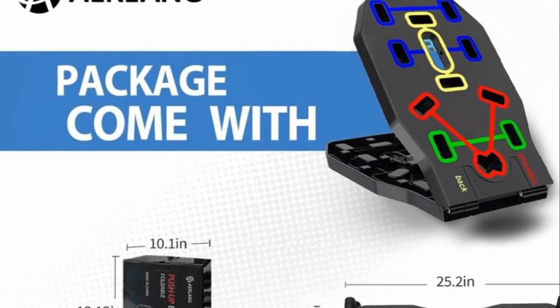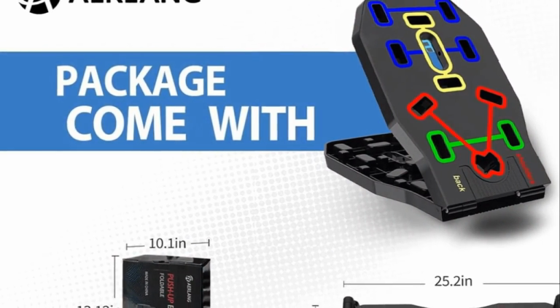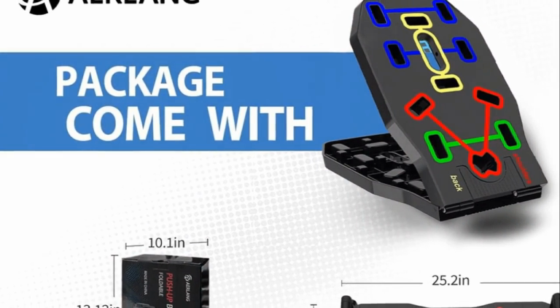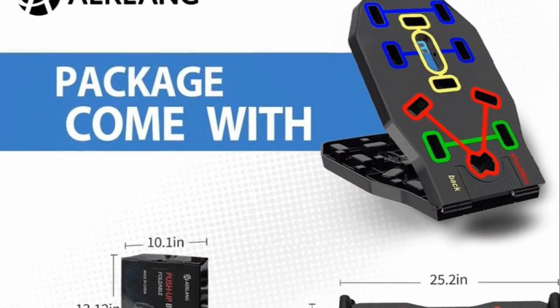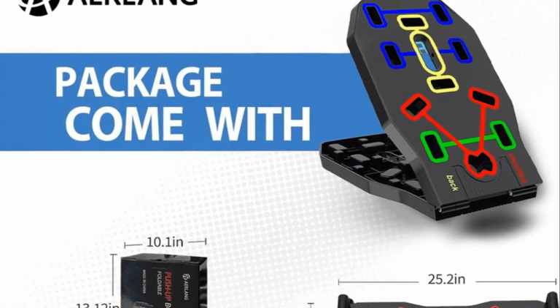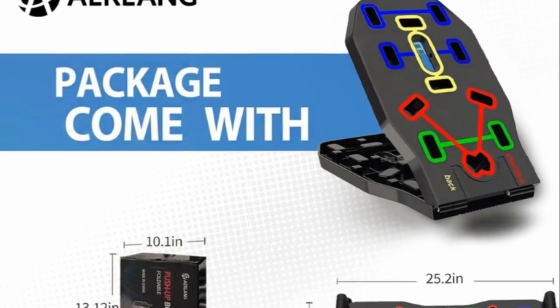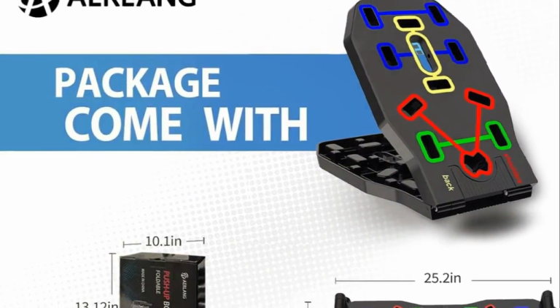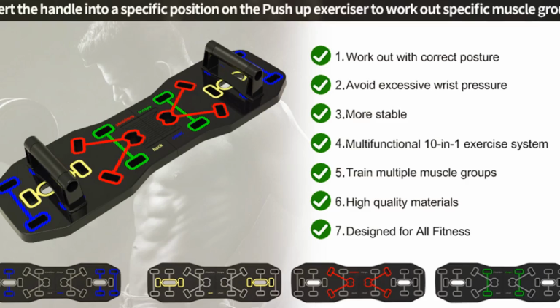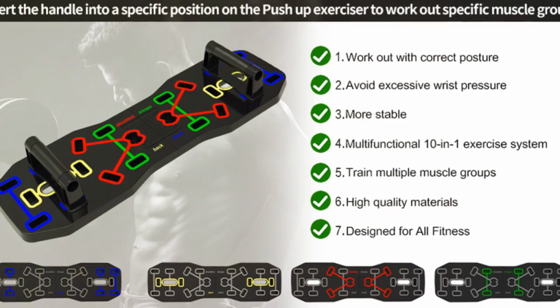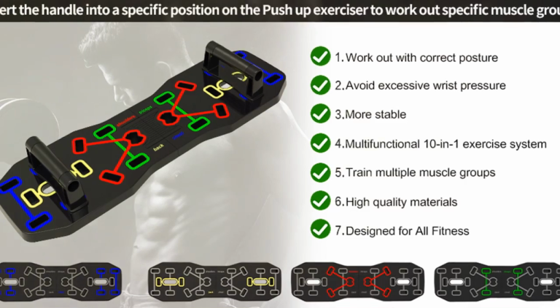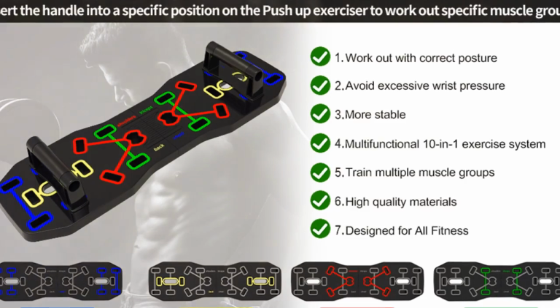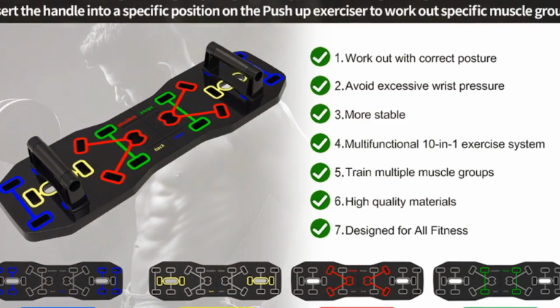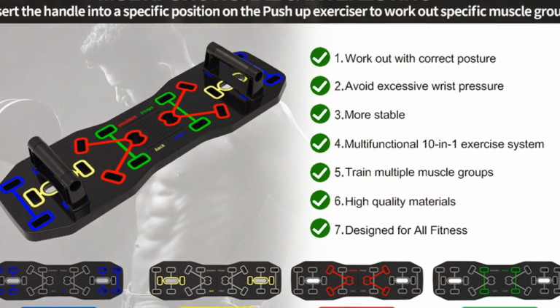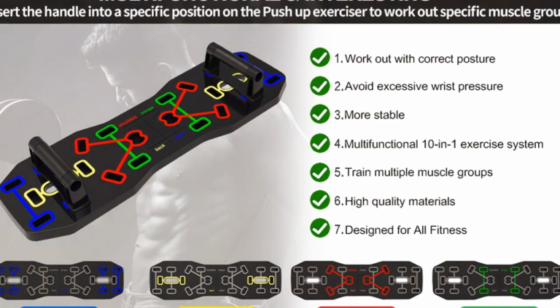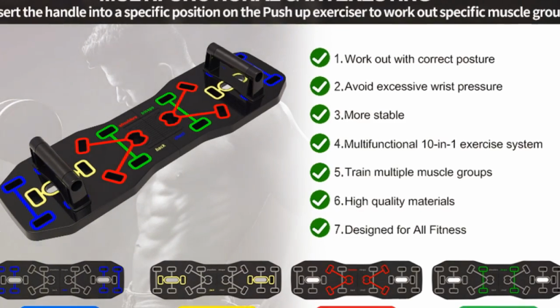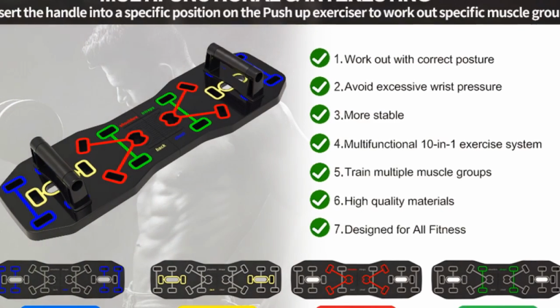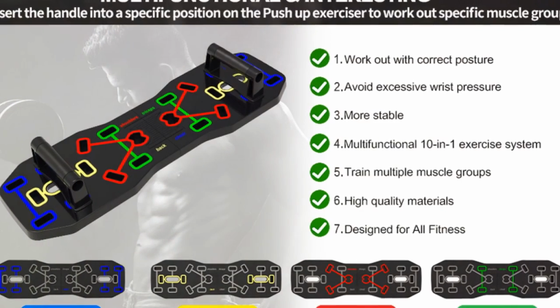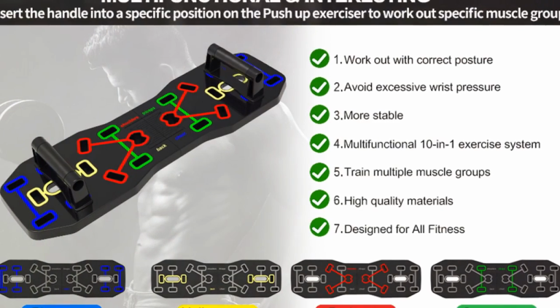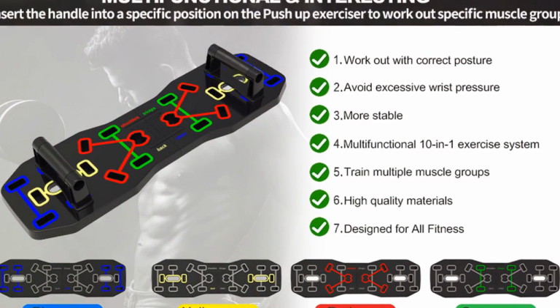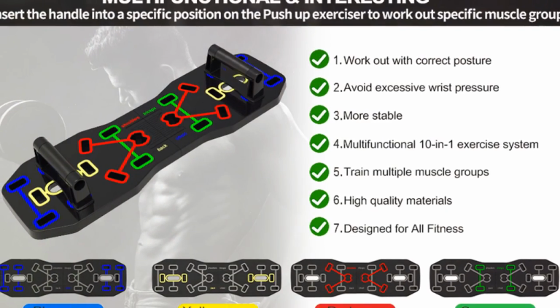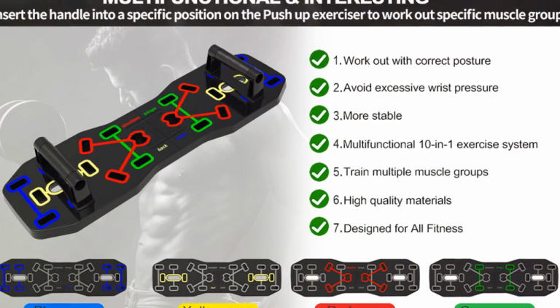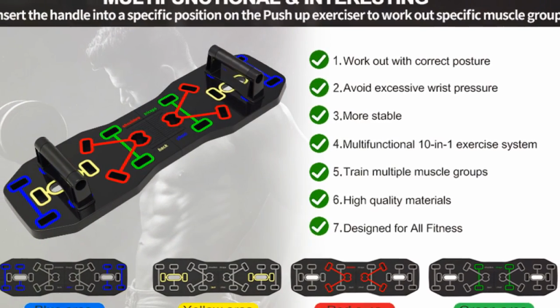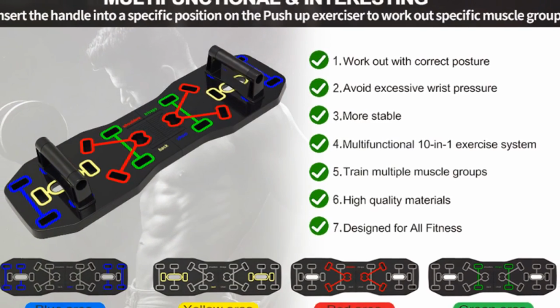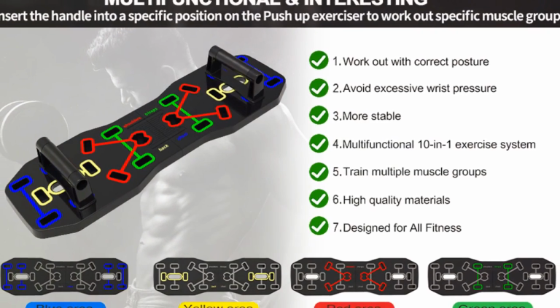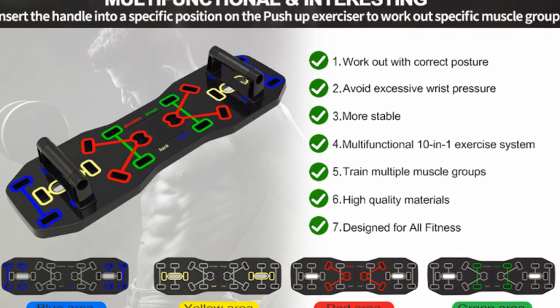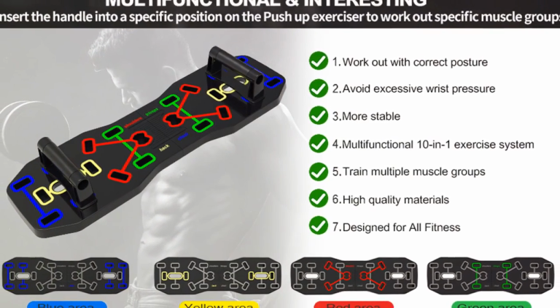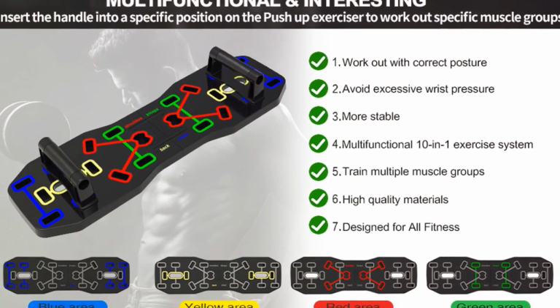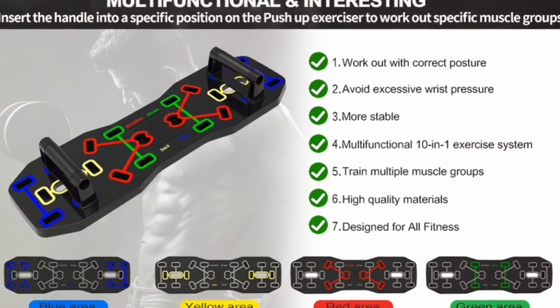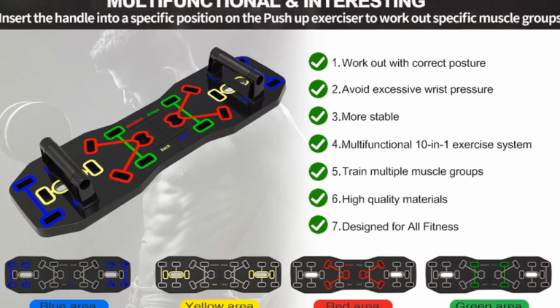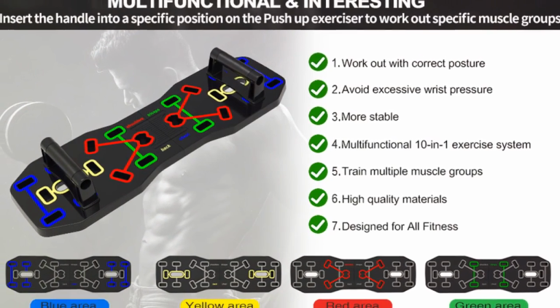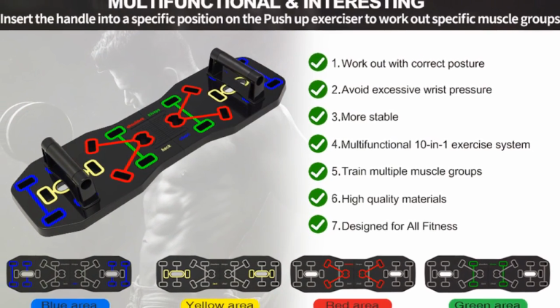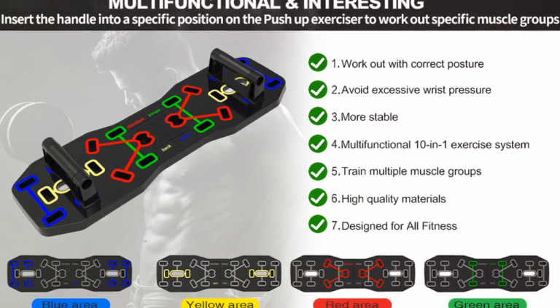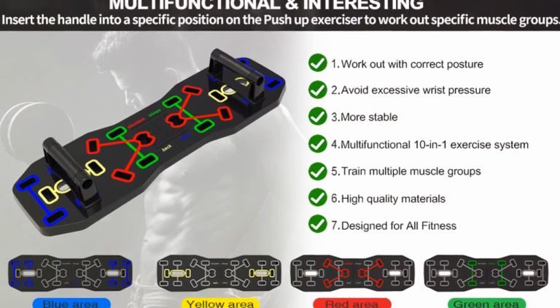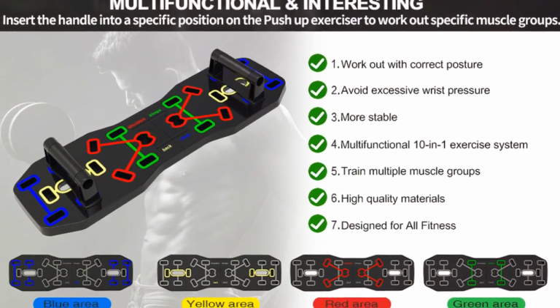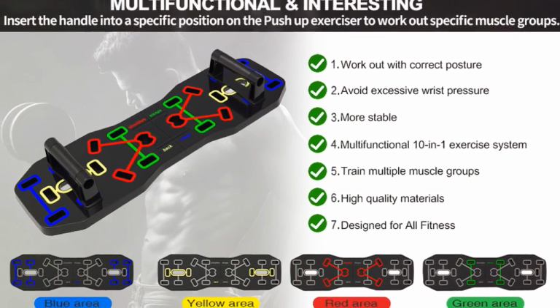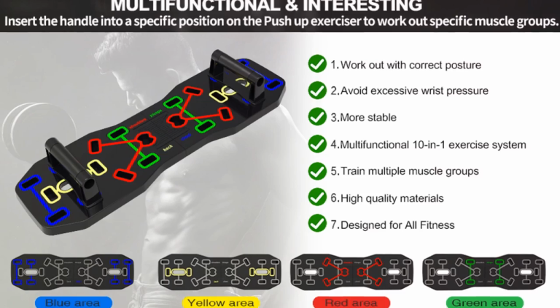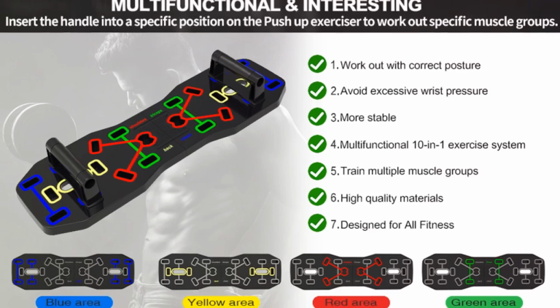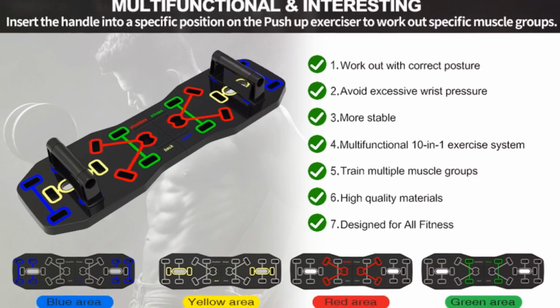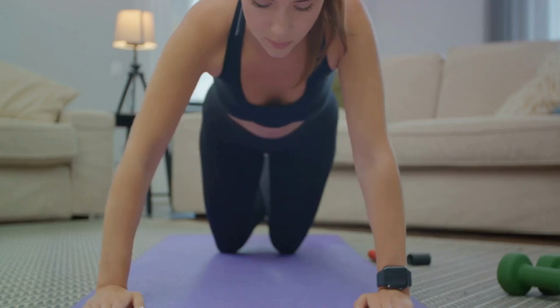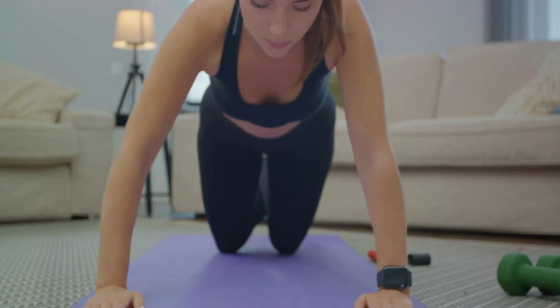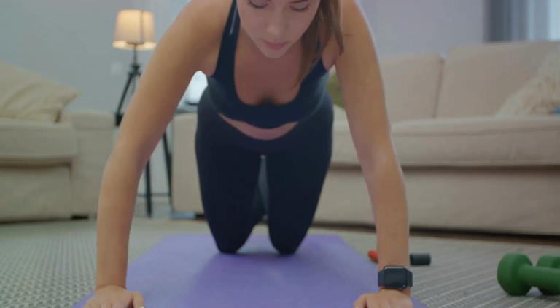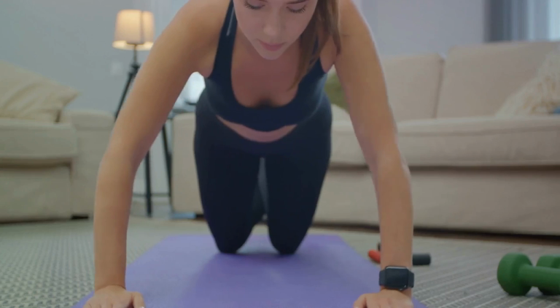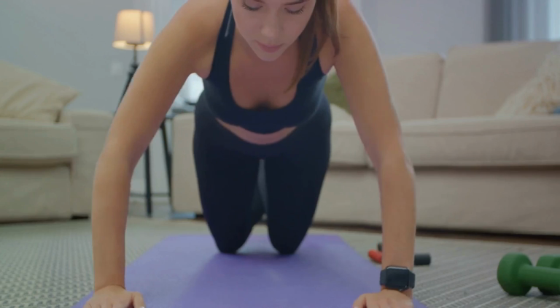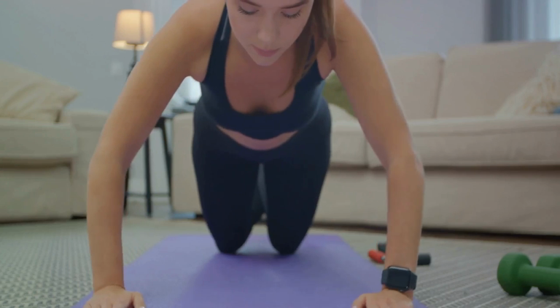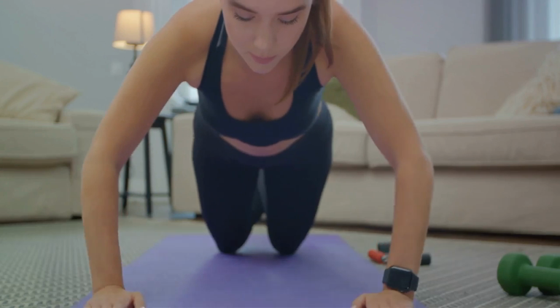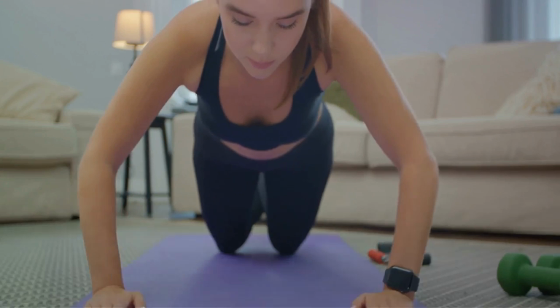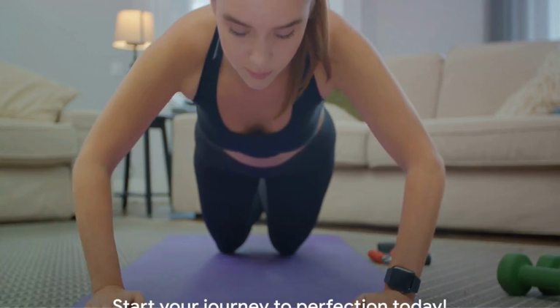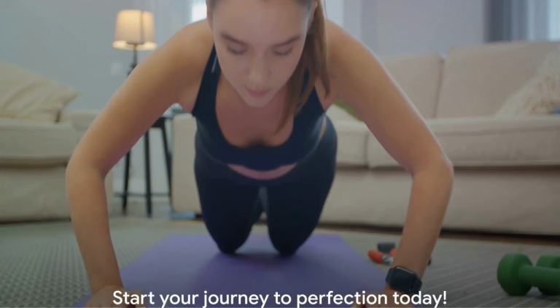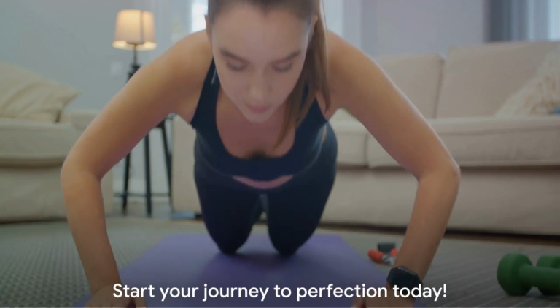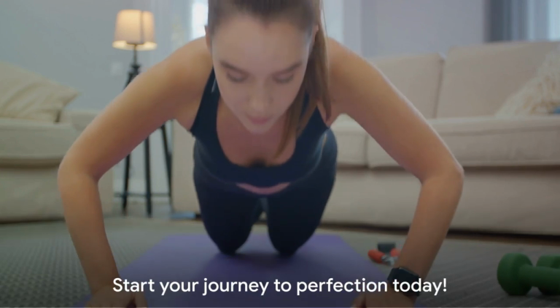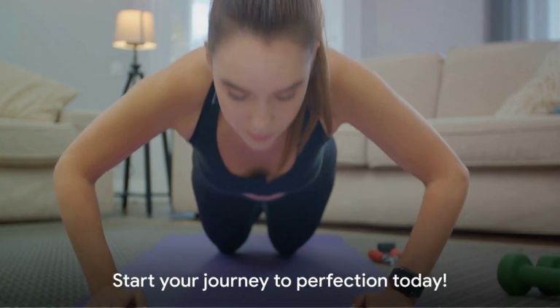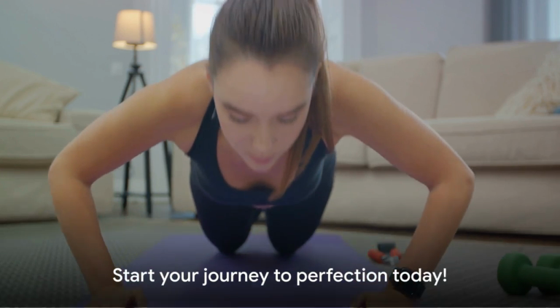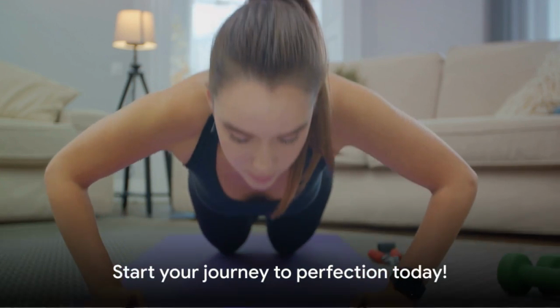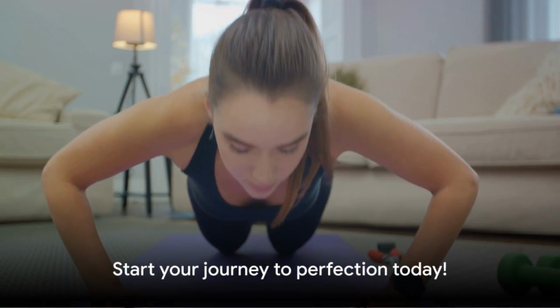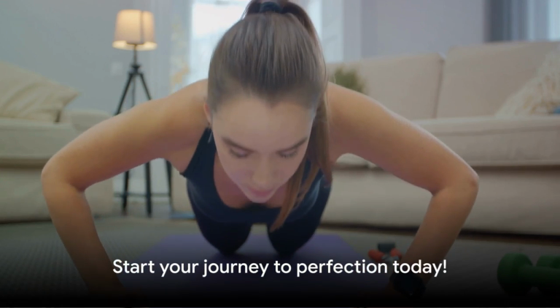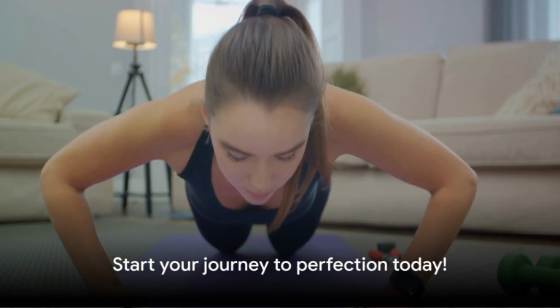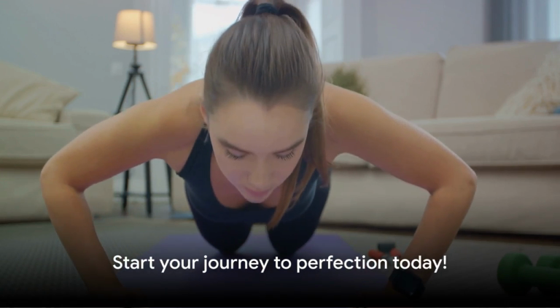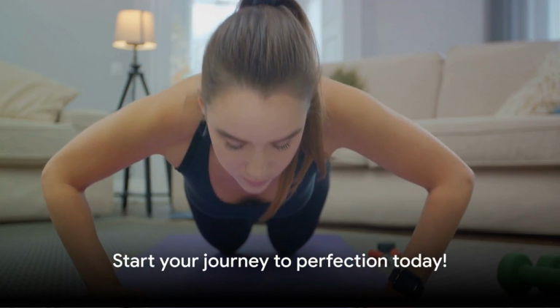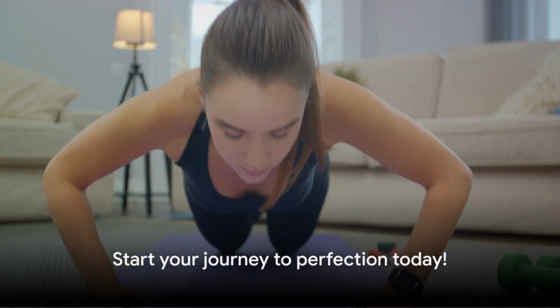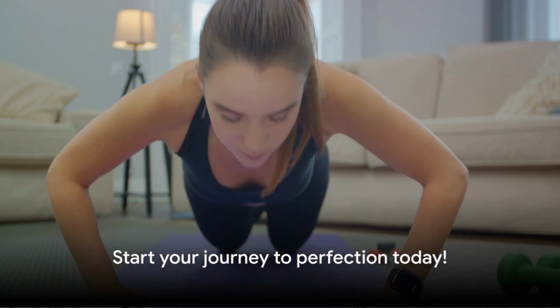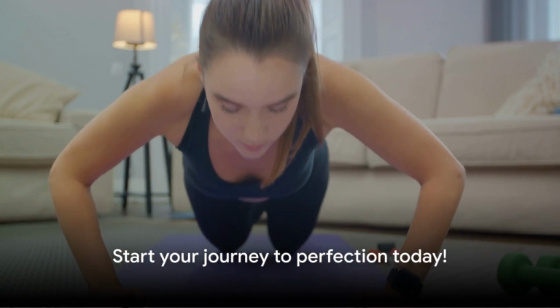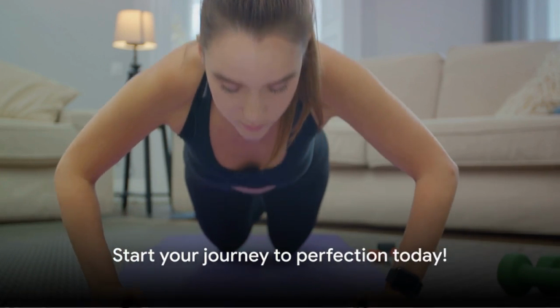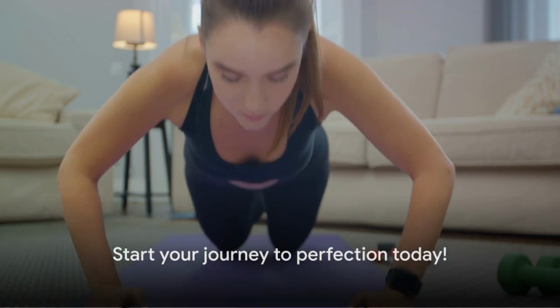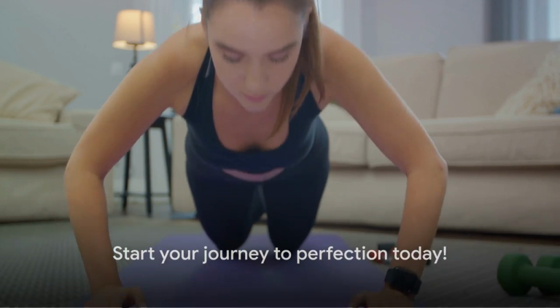So why wait? Time to upgrade your fitness routine with the Ayrlang push-up board. Start your journey to perfection today.